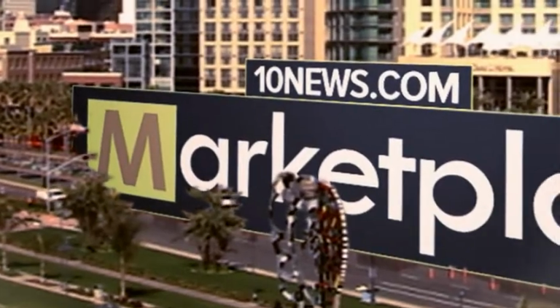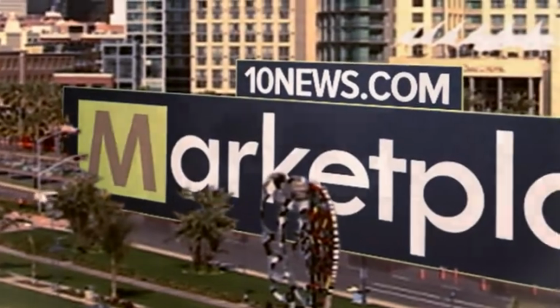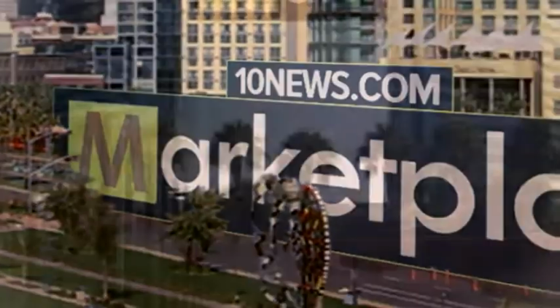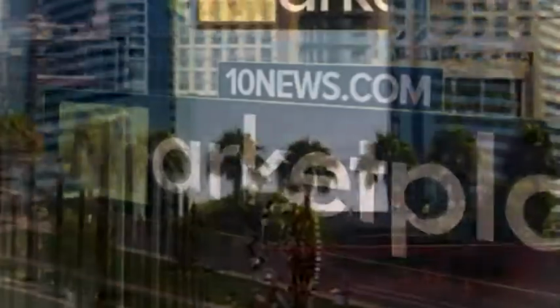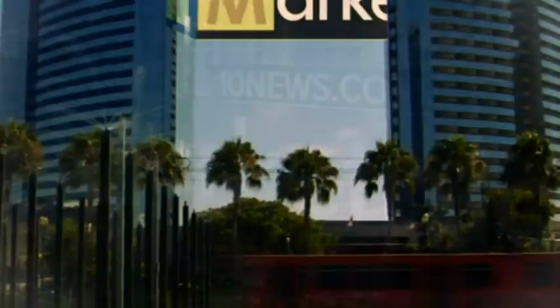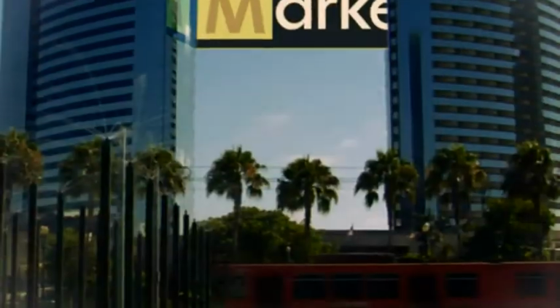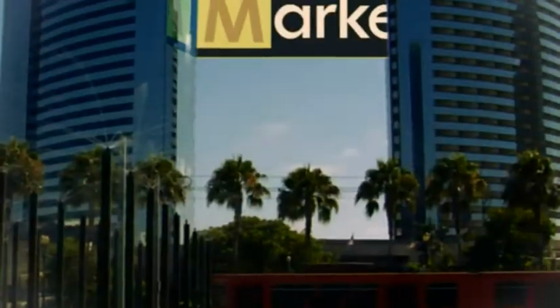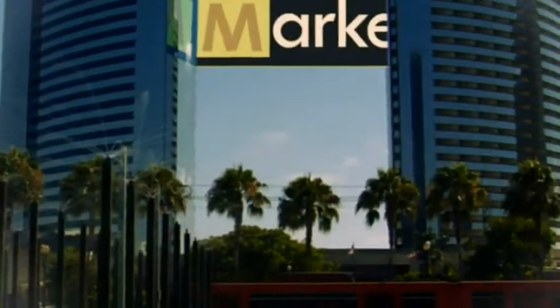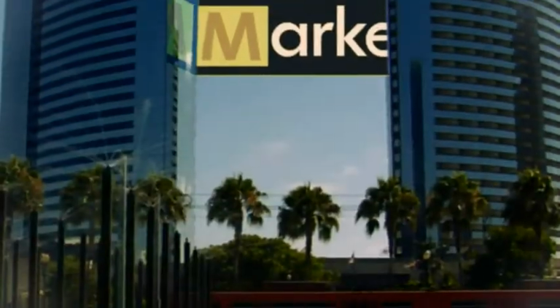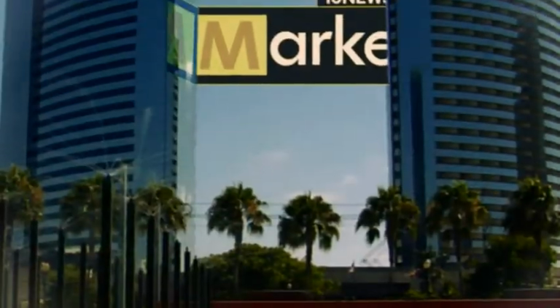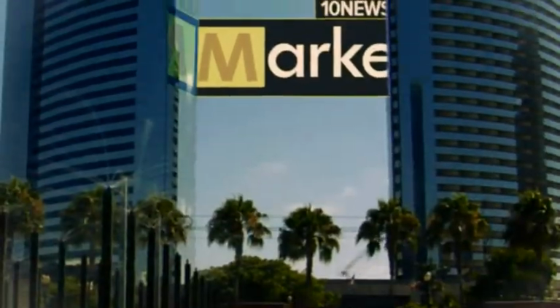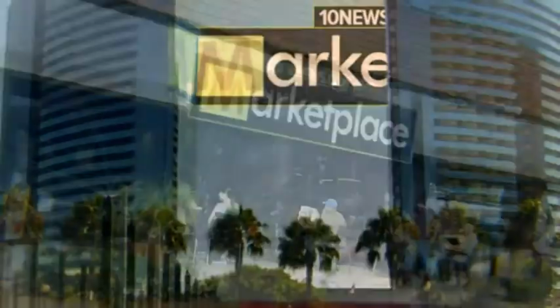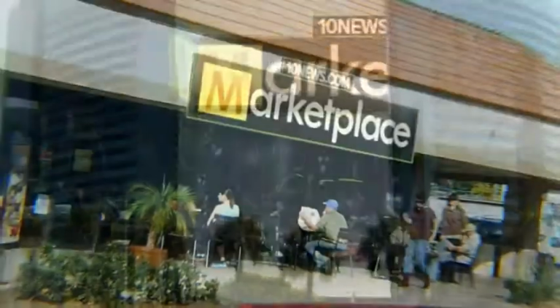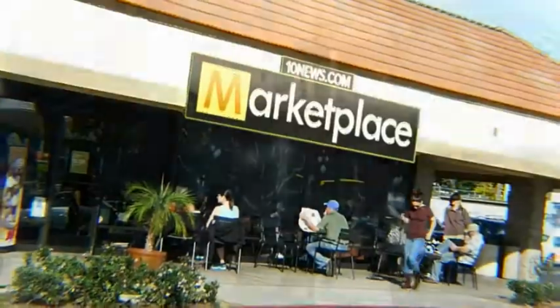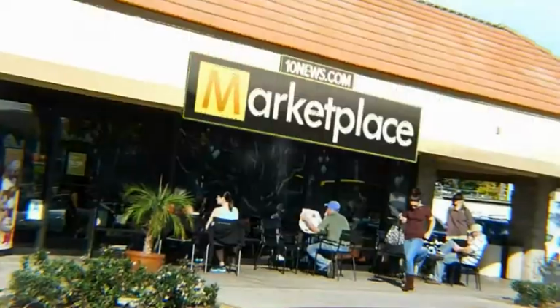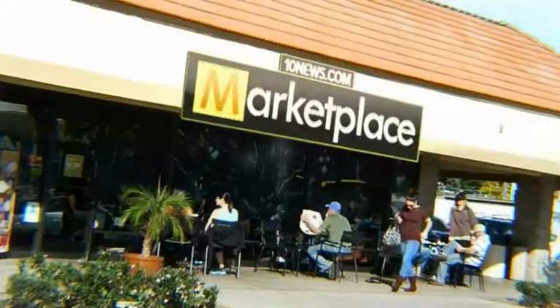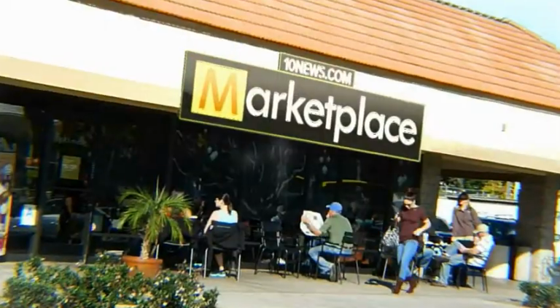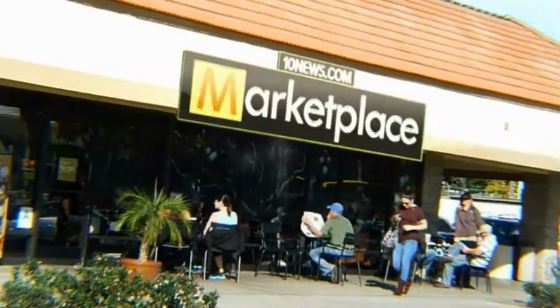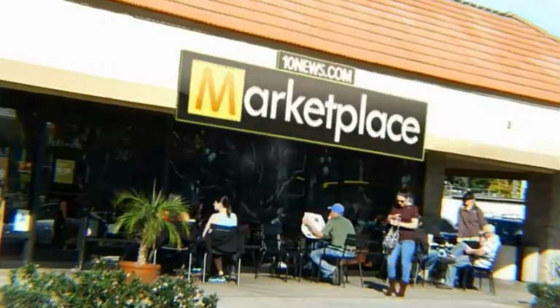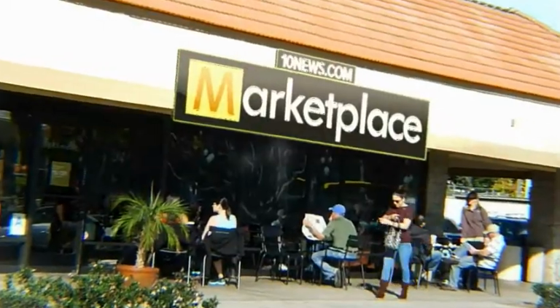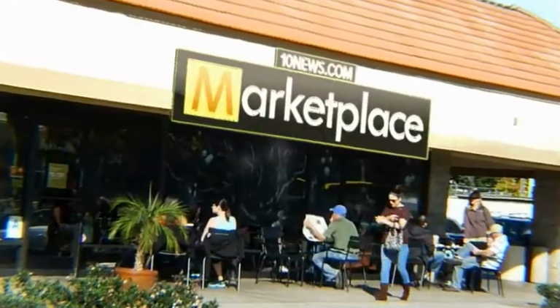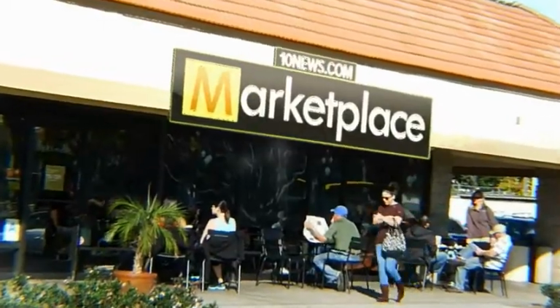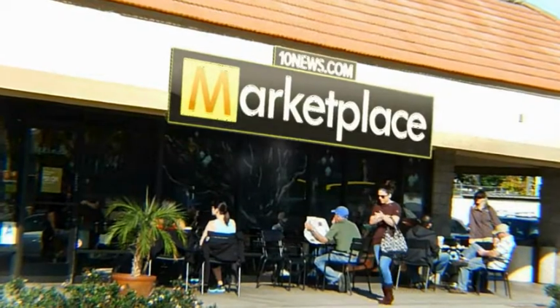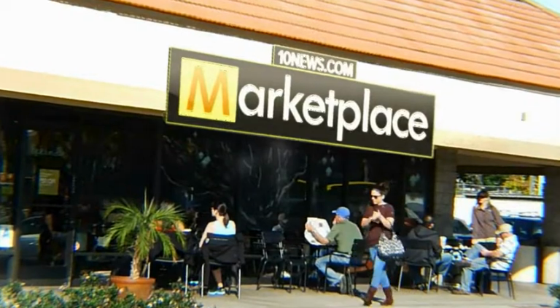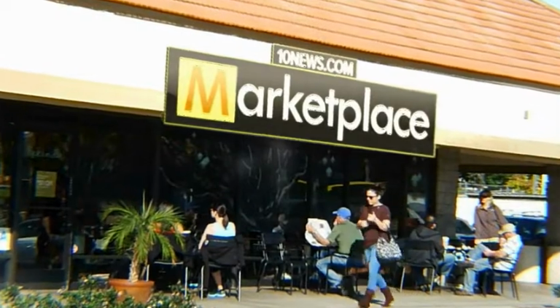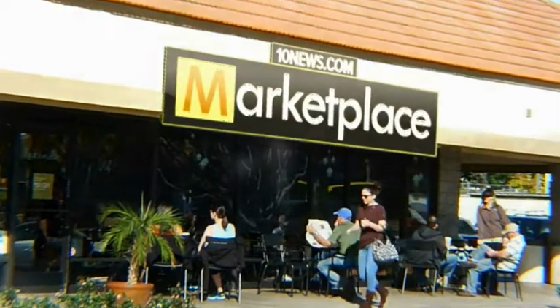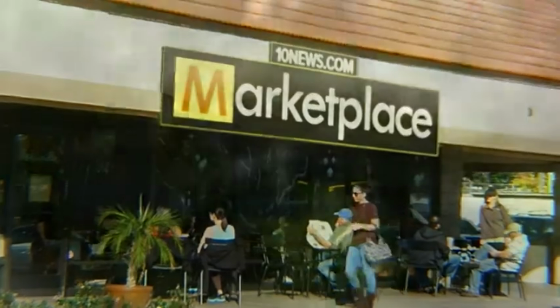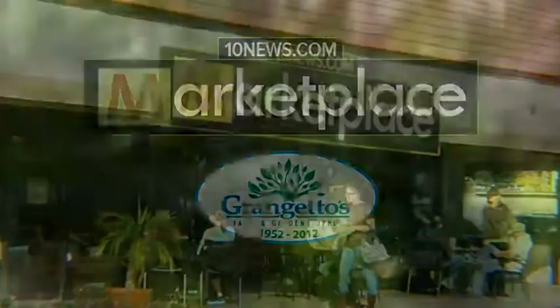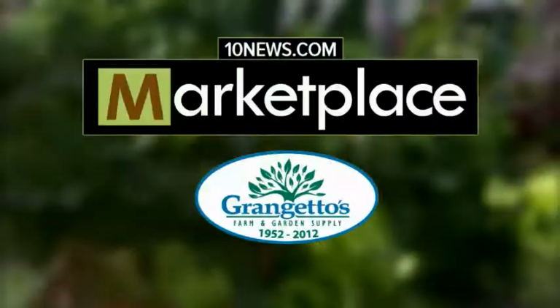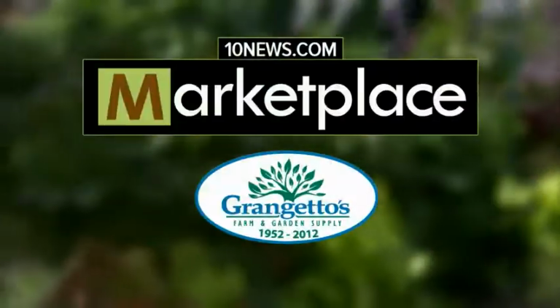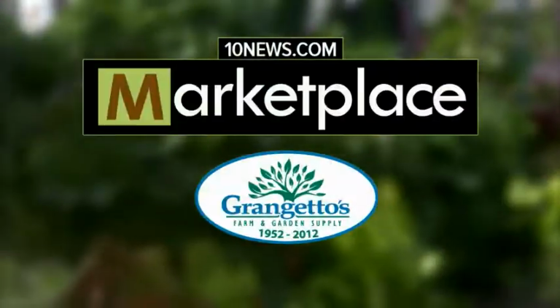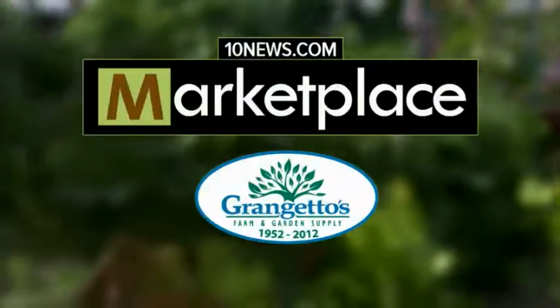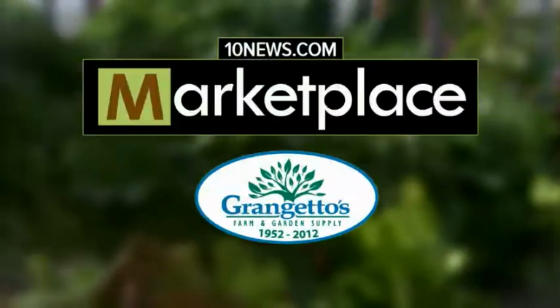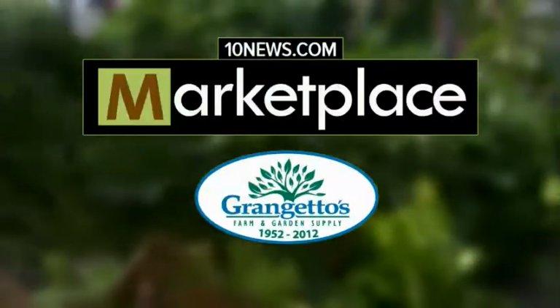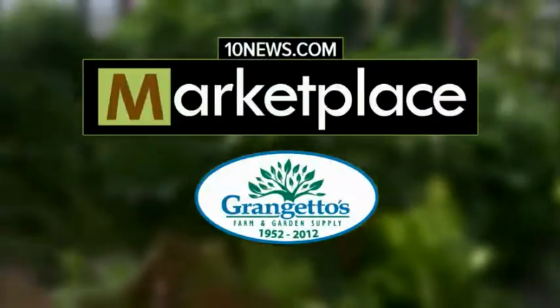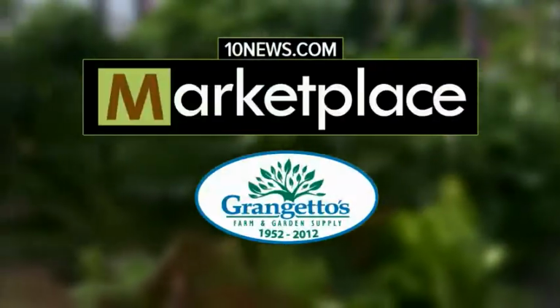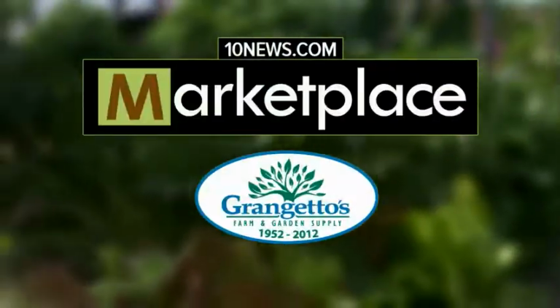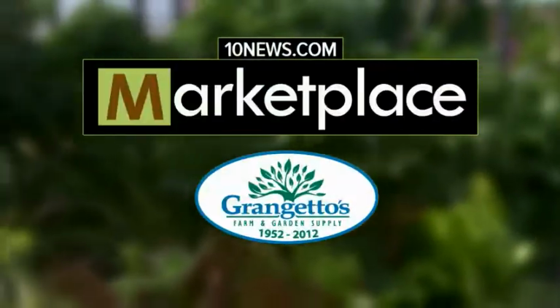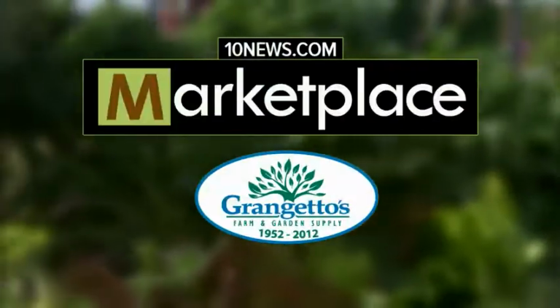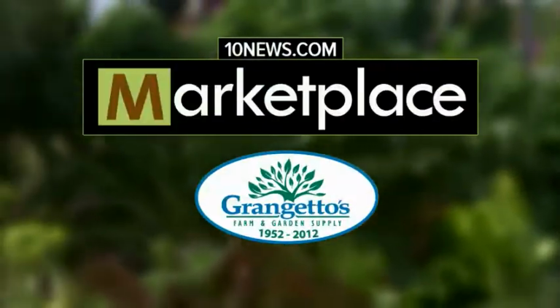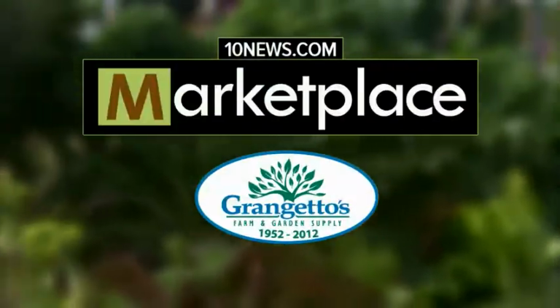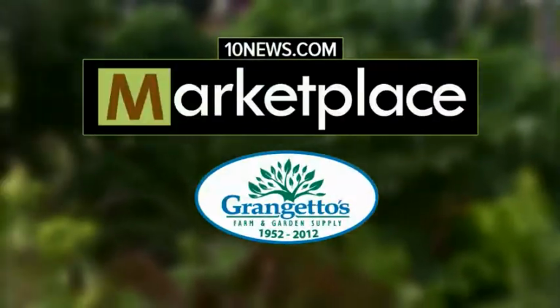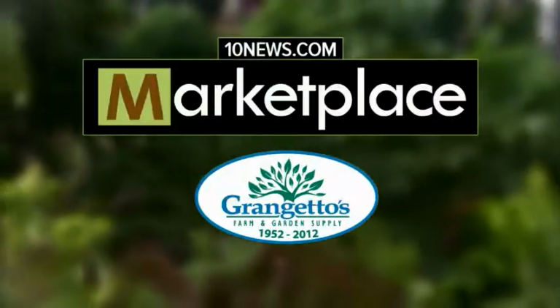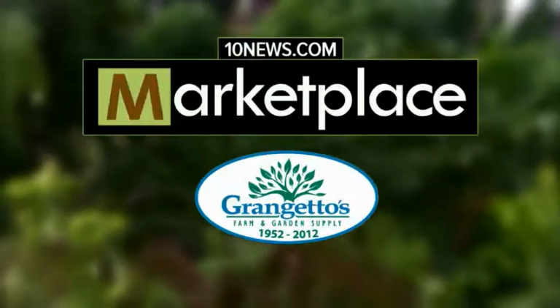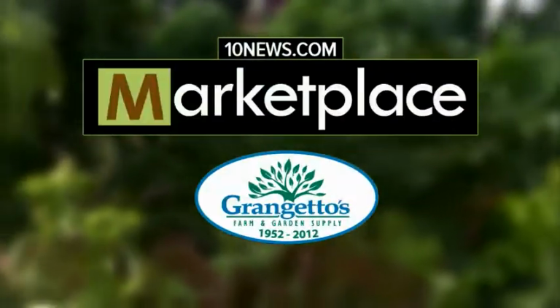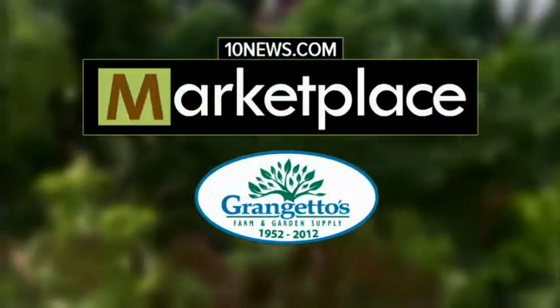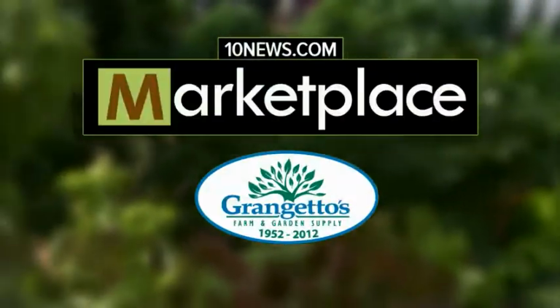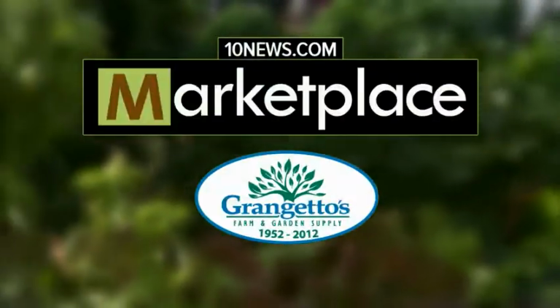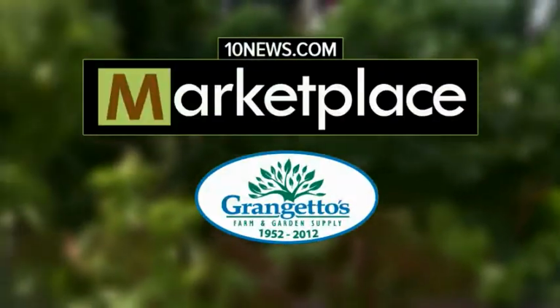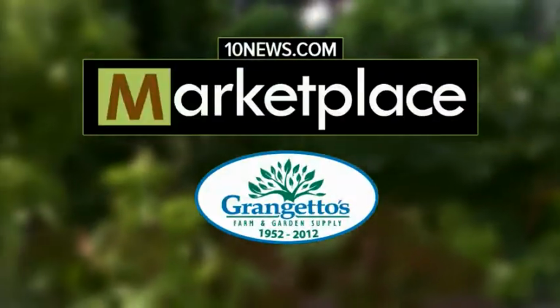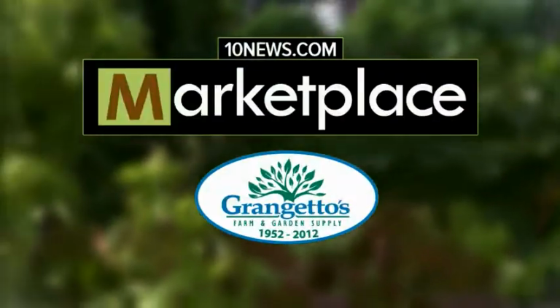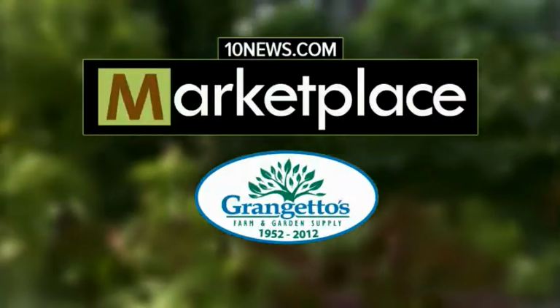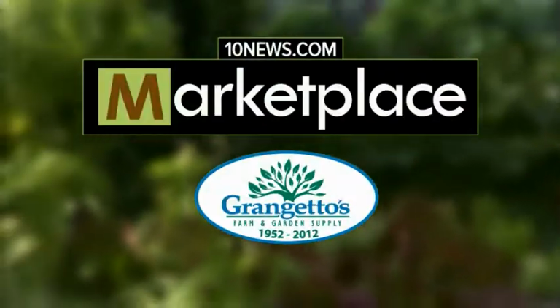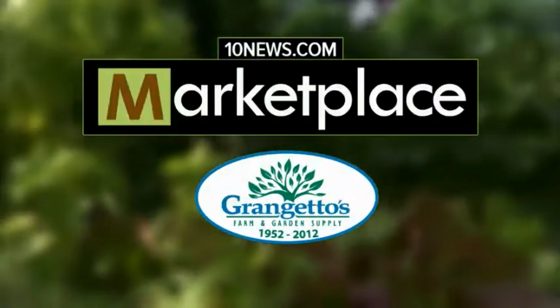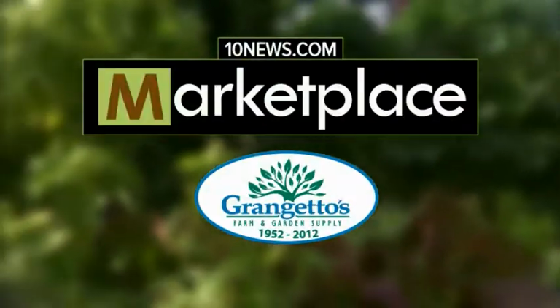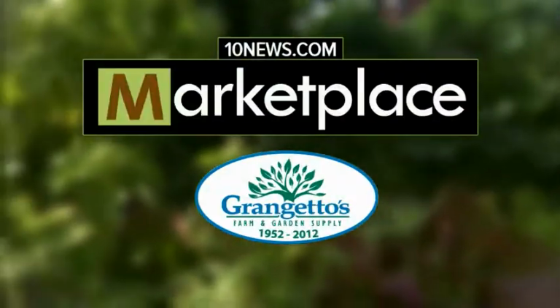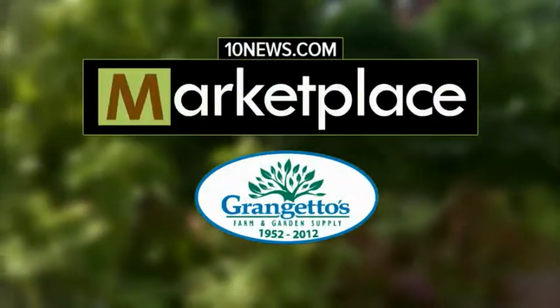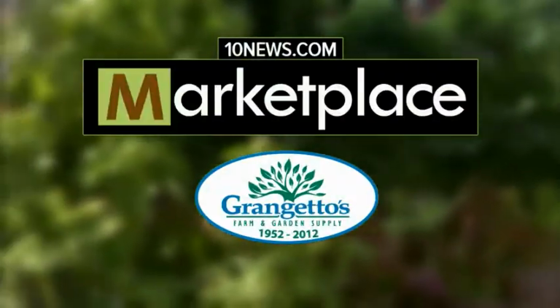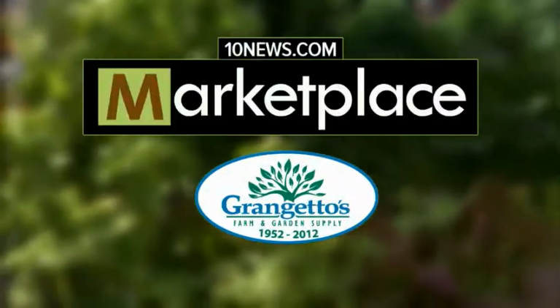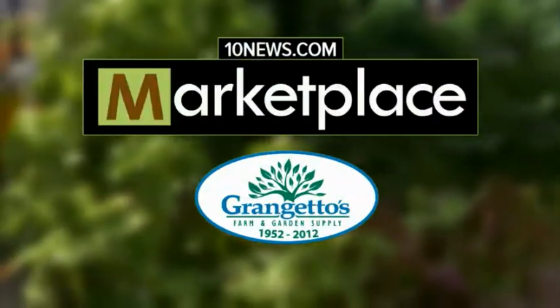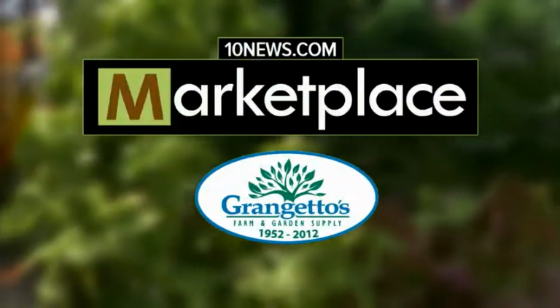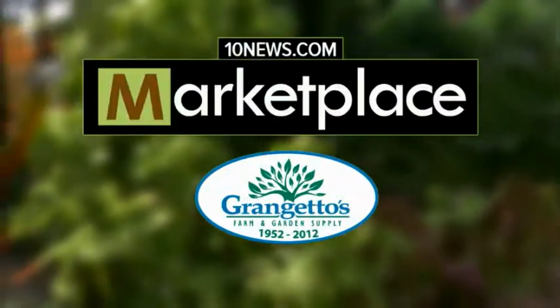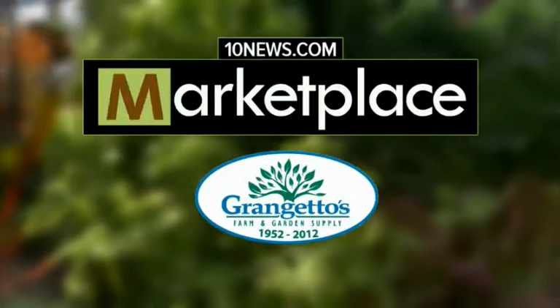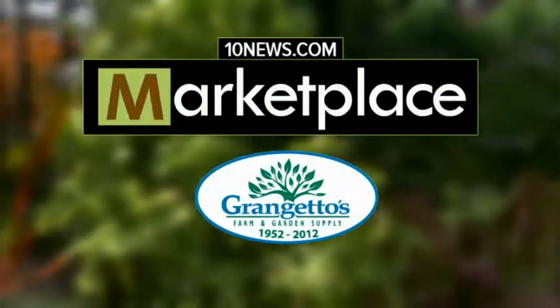10news.com Marketplace — expert advice from San Diego's top businesses, featuring Grangetto's Farm and Garden Supply.